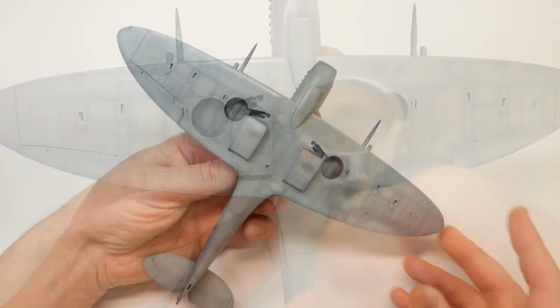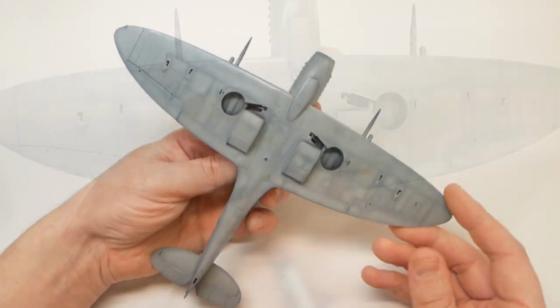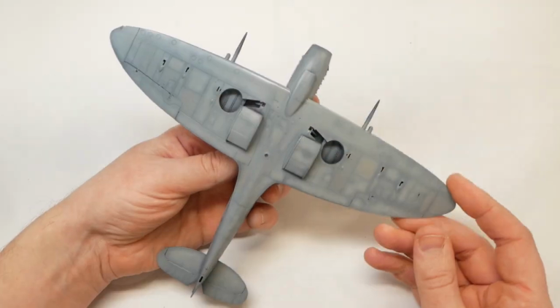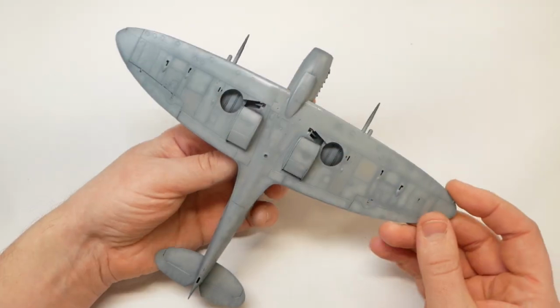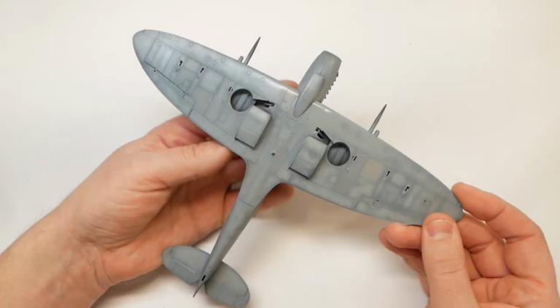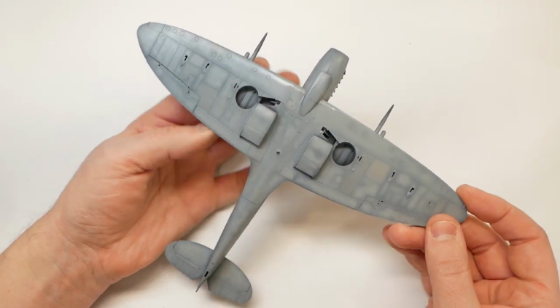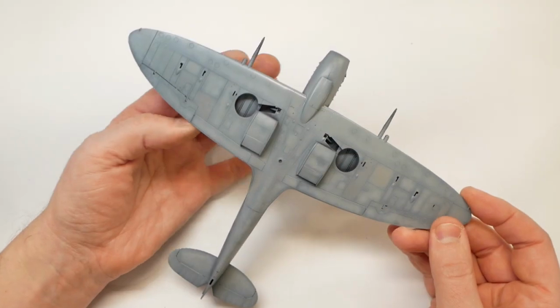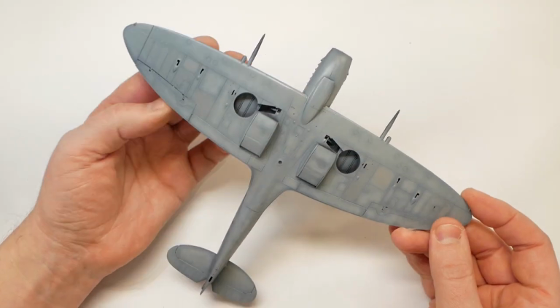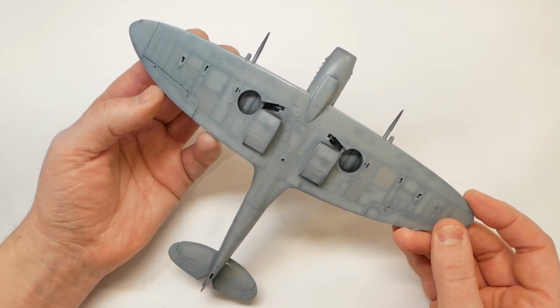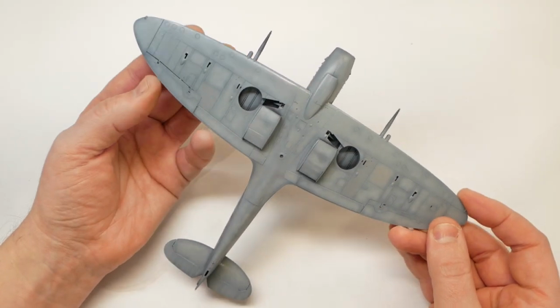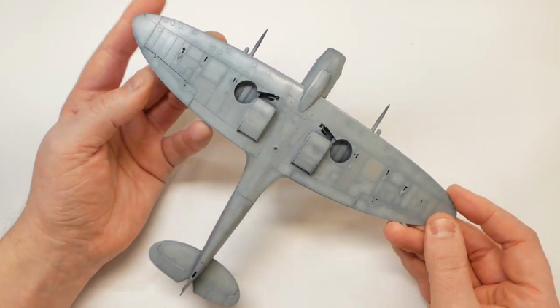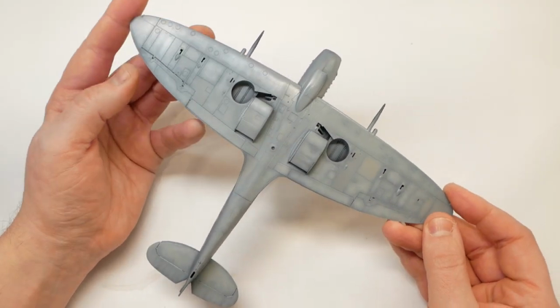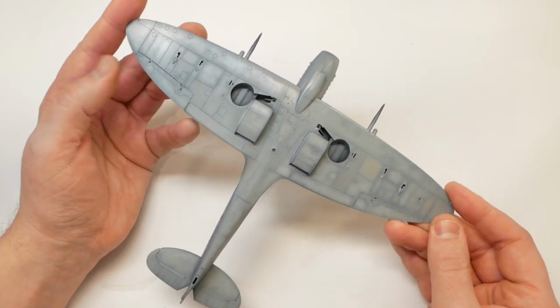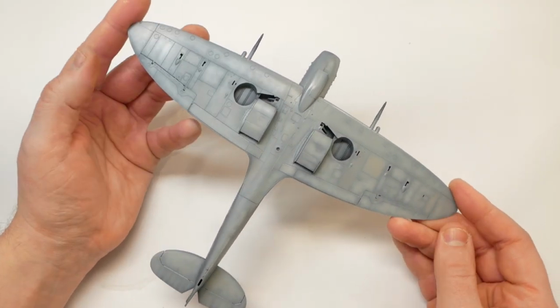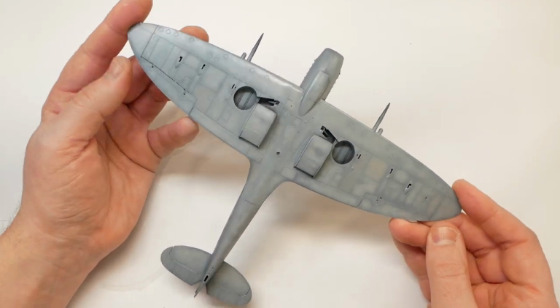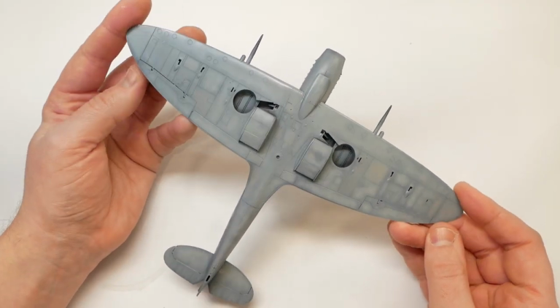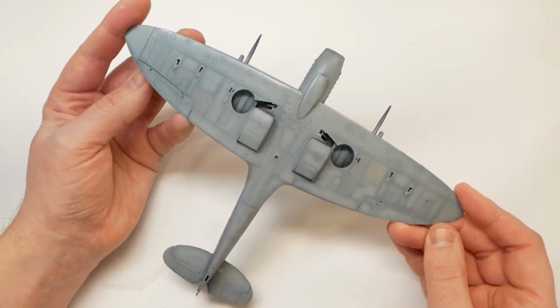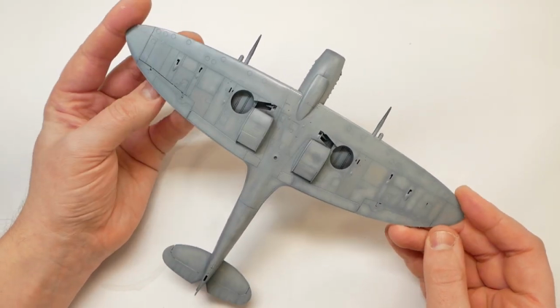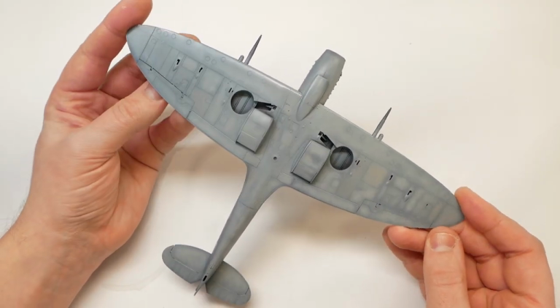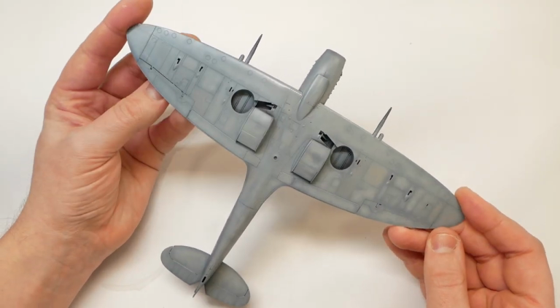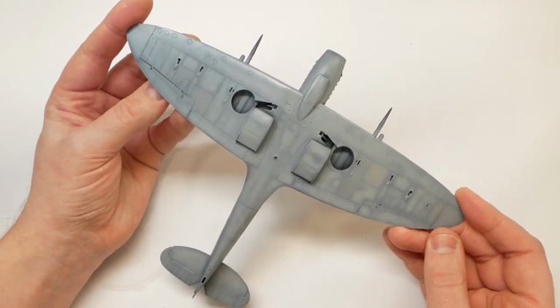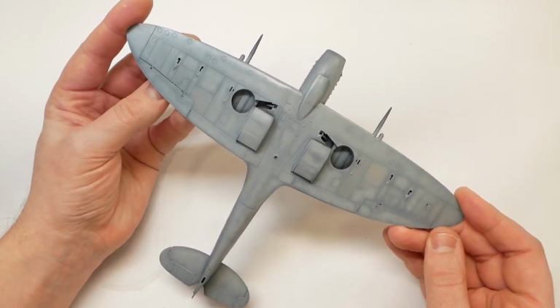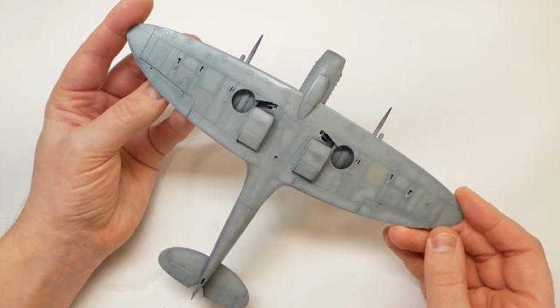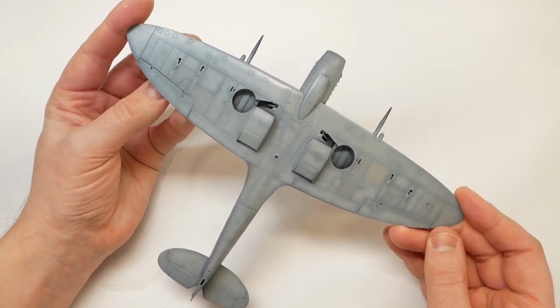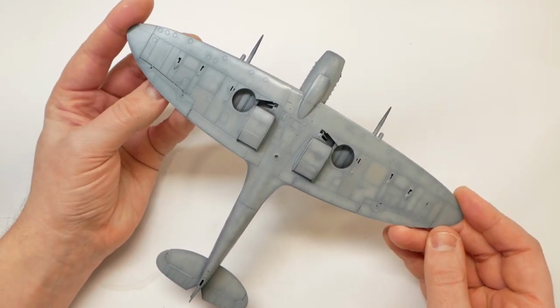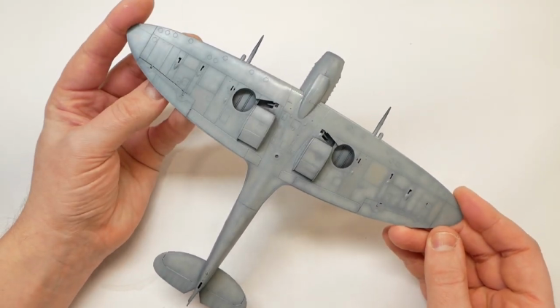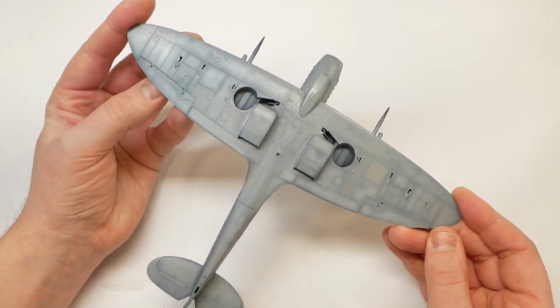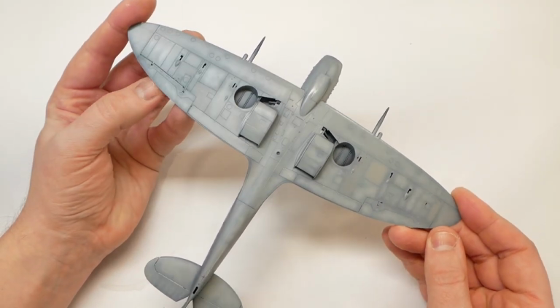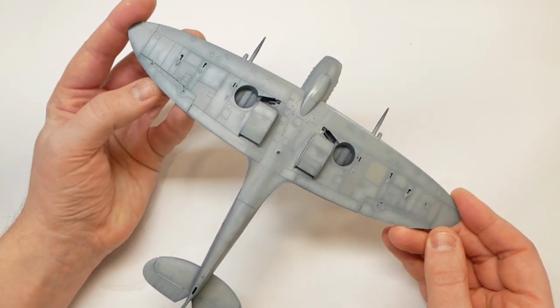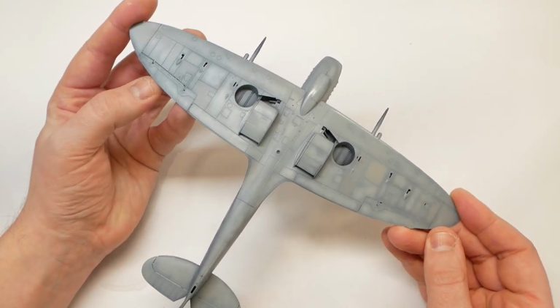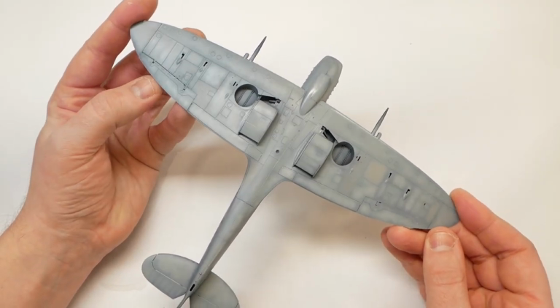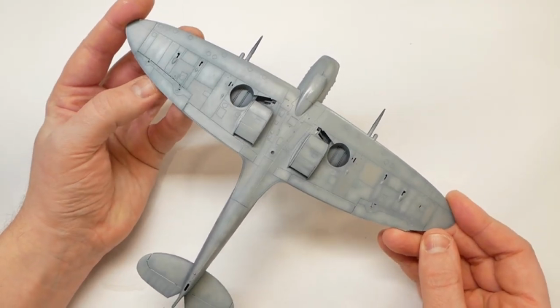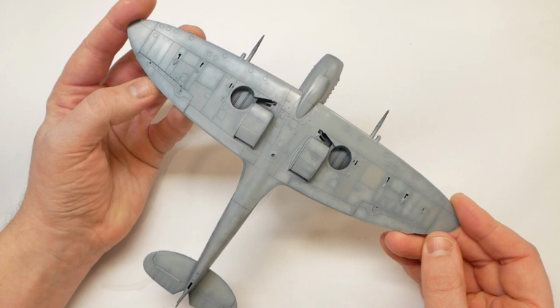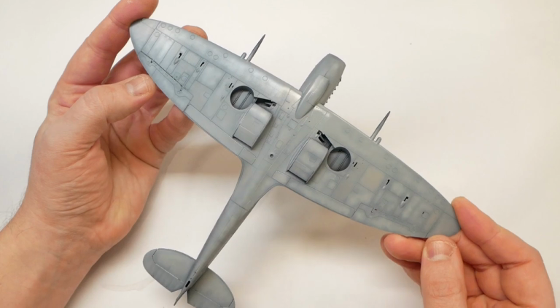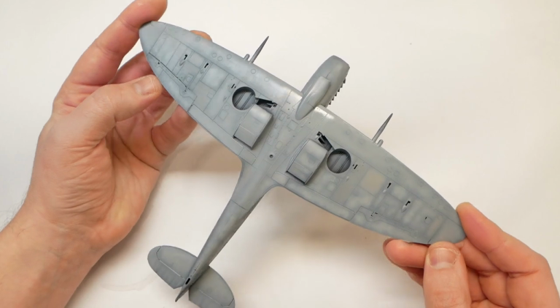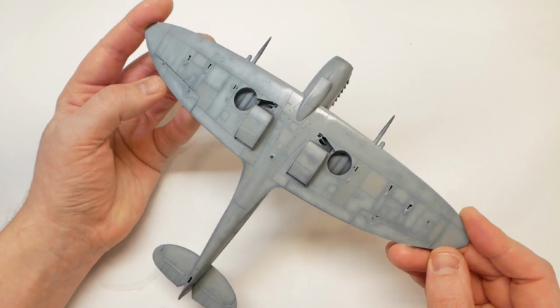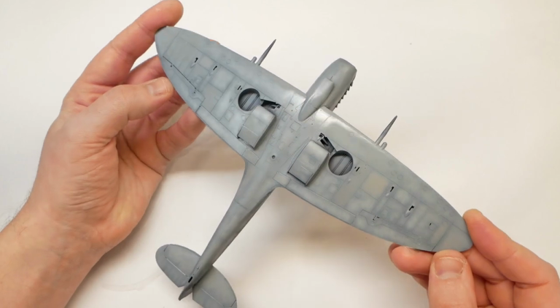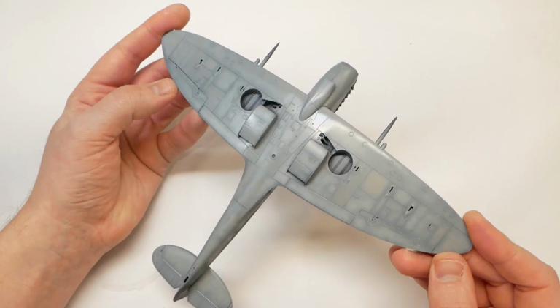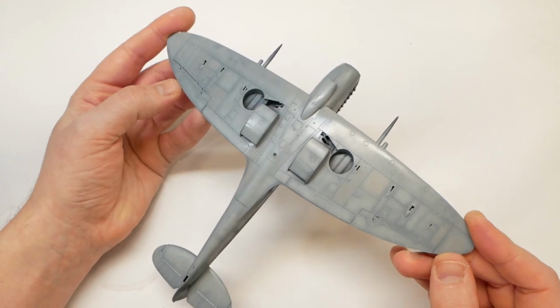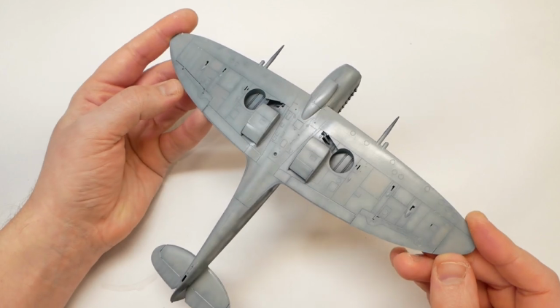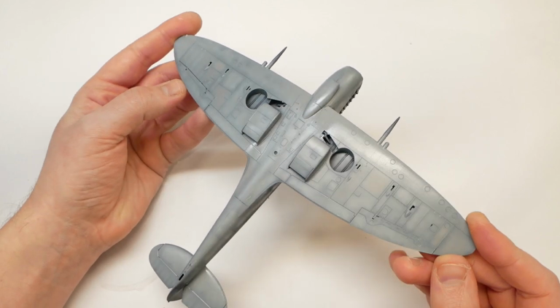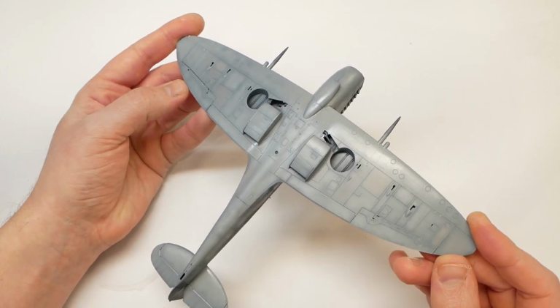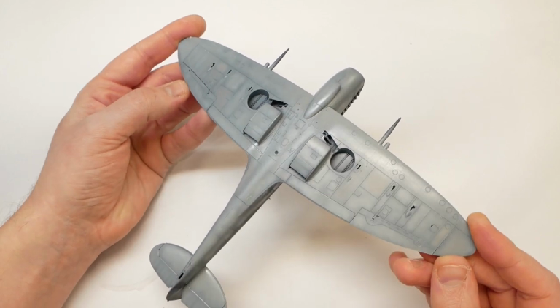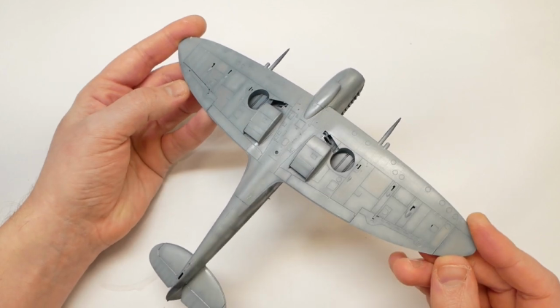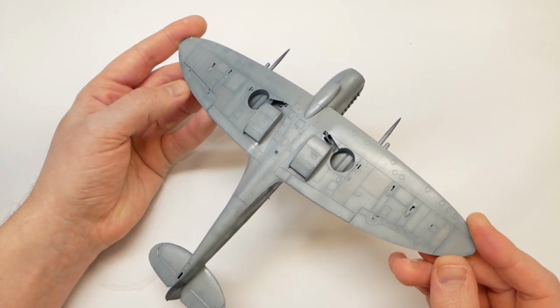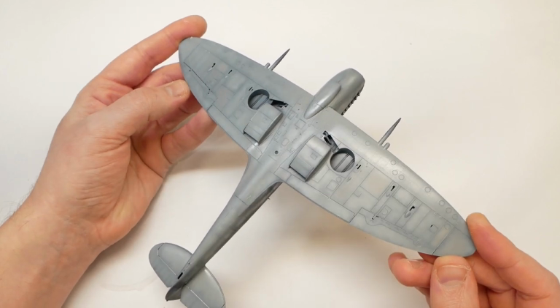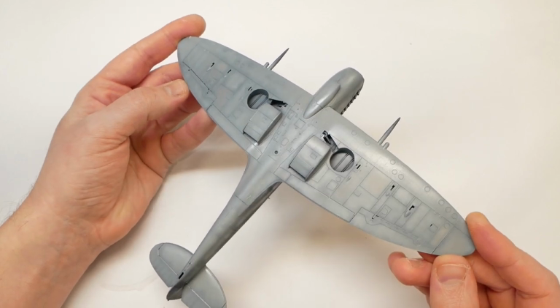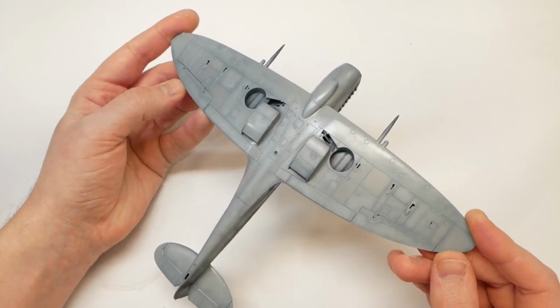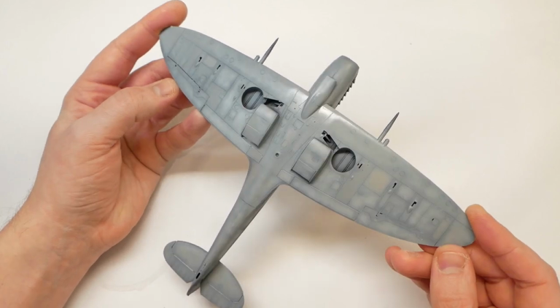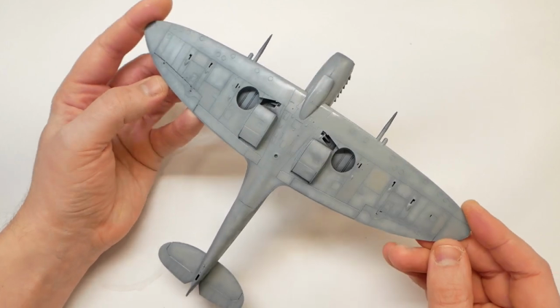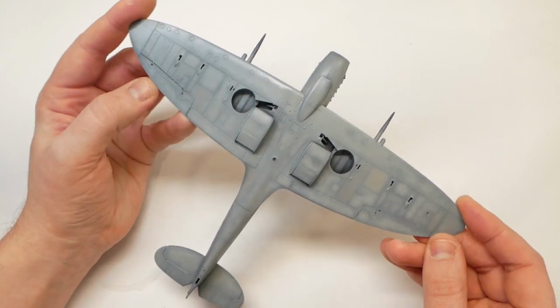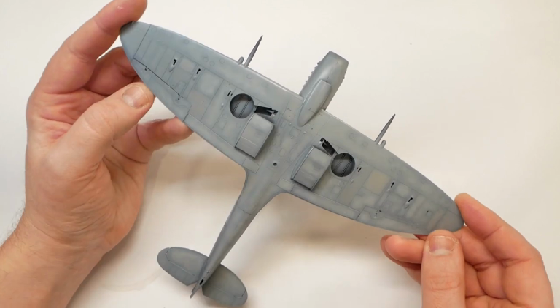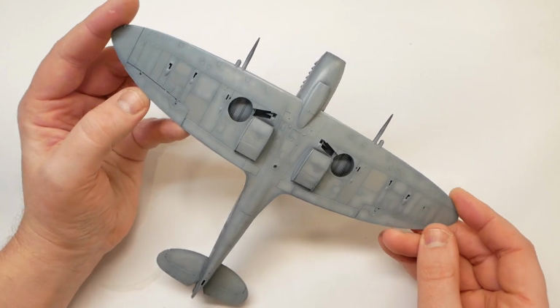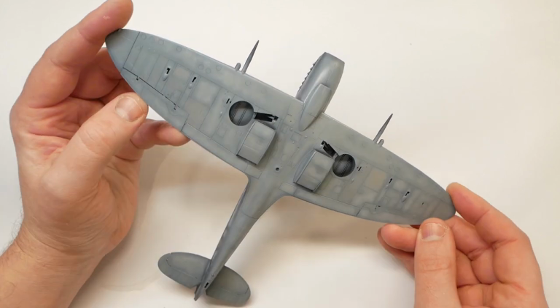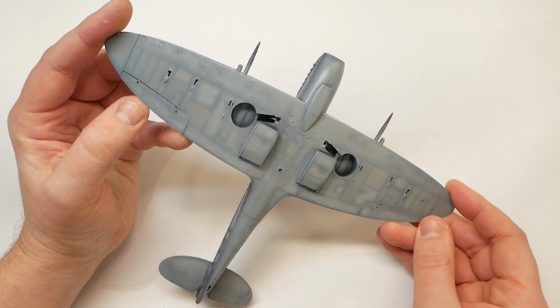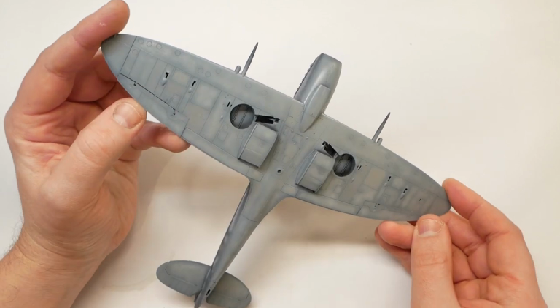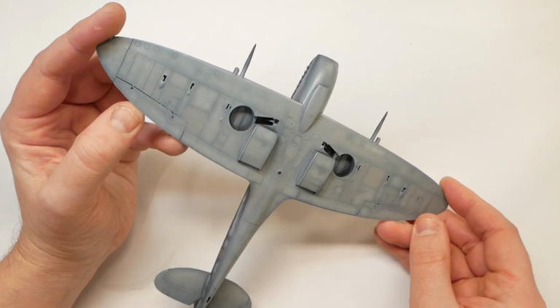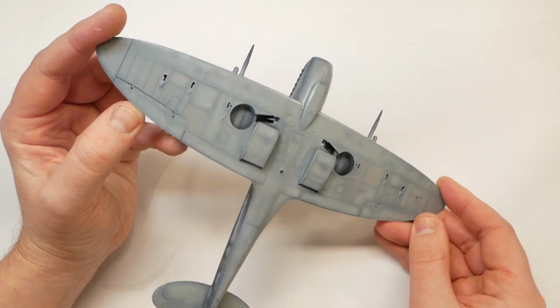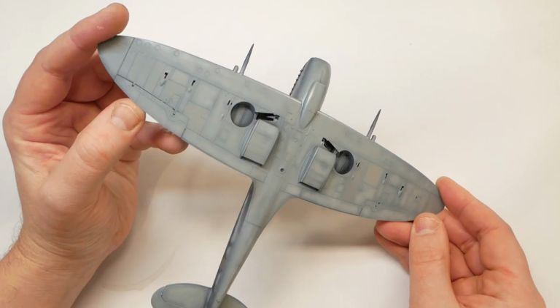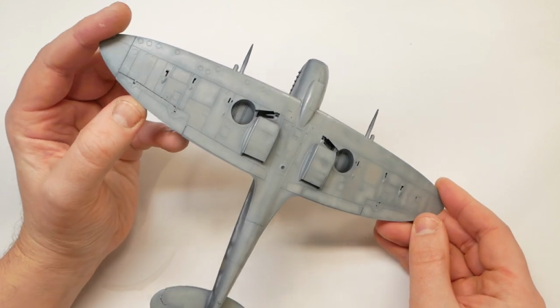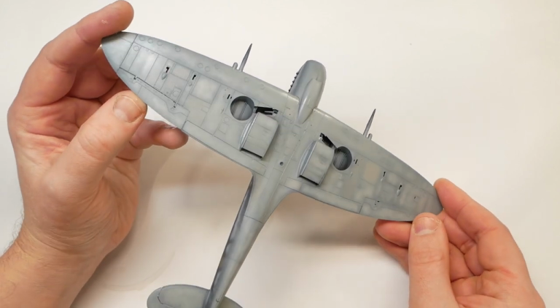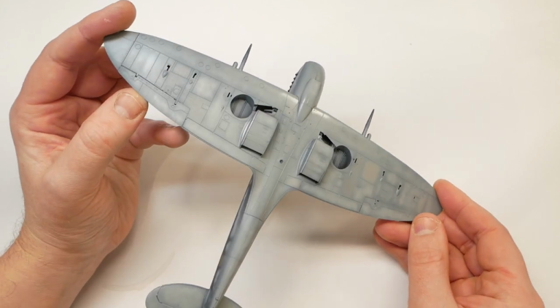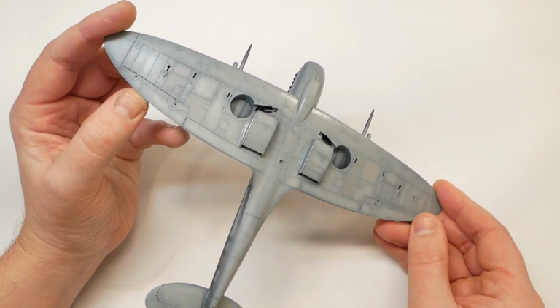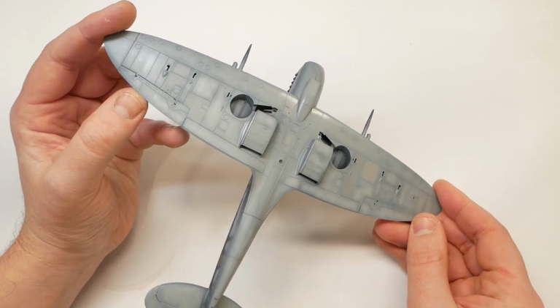What you're aiming for — well, at least in my head — is a very subtle finish, where the pre-shade is very faint and just shows off the darkened panel lines.